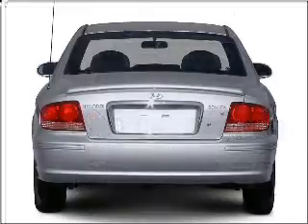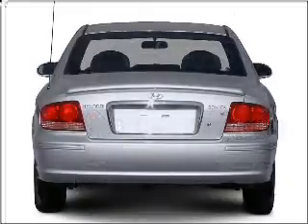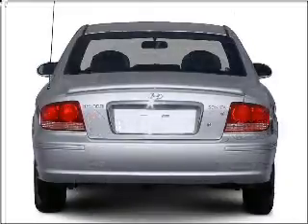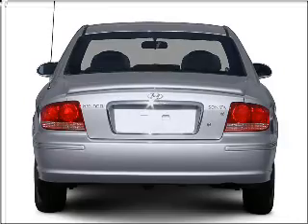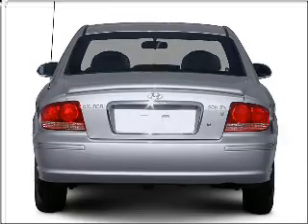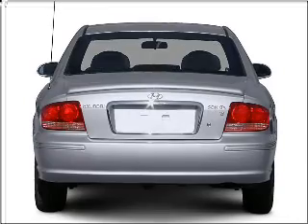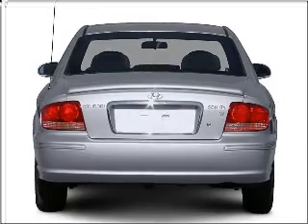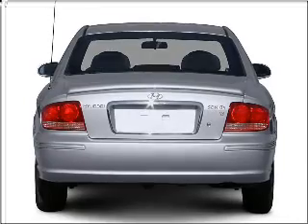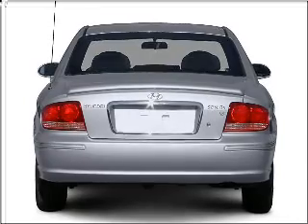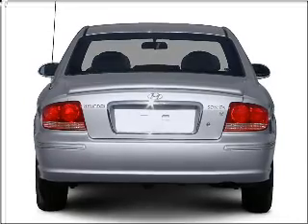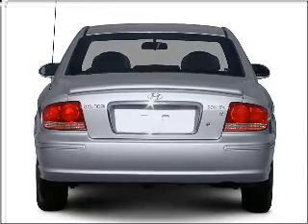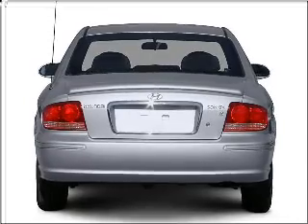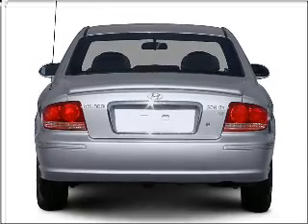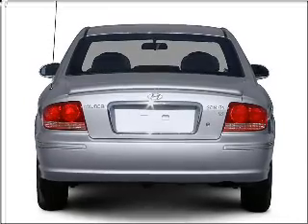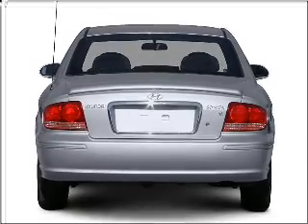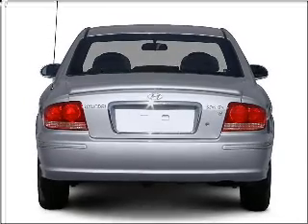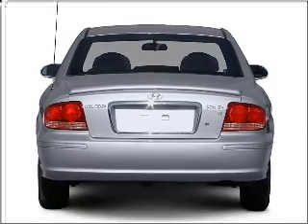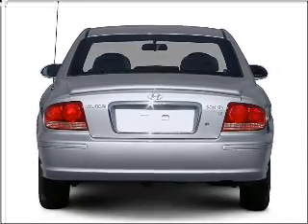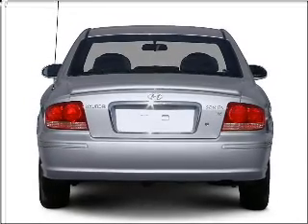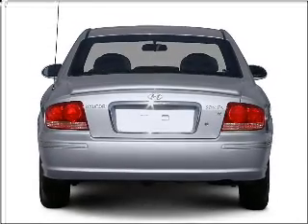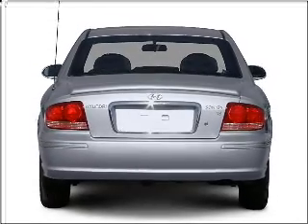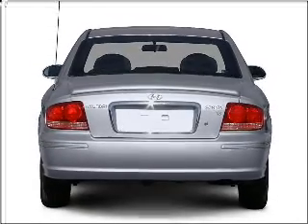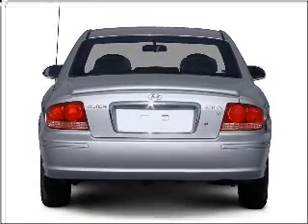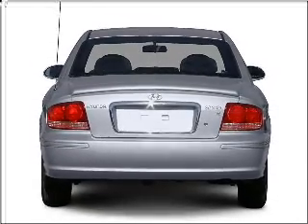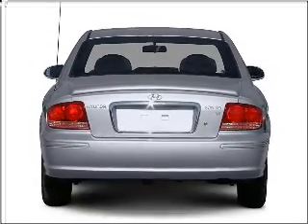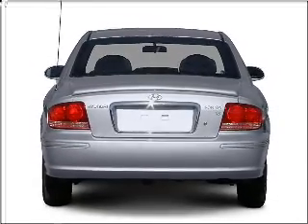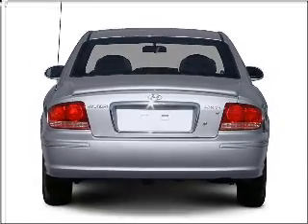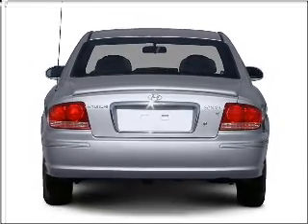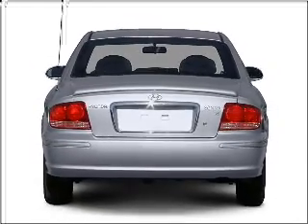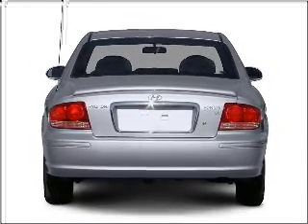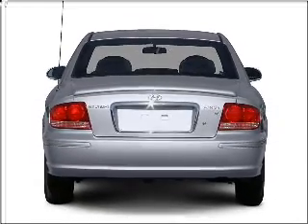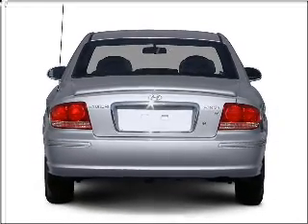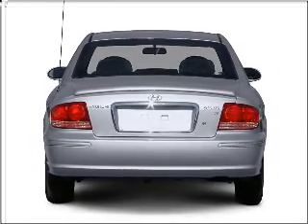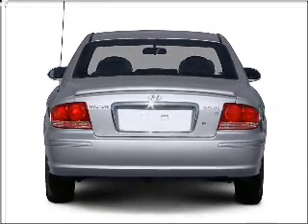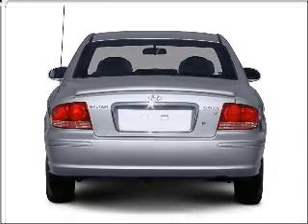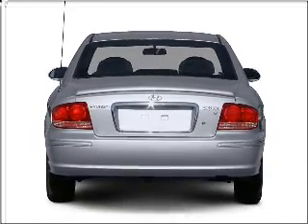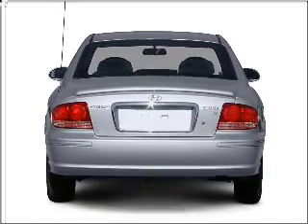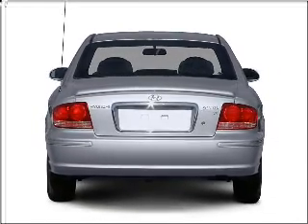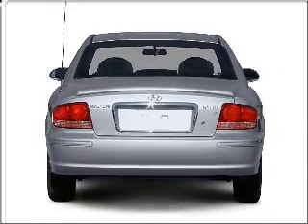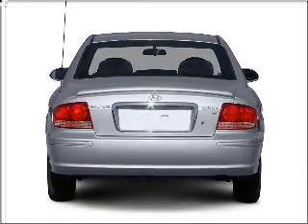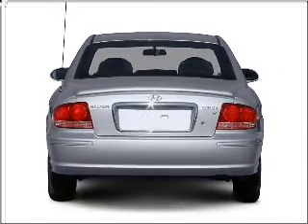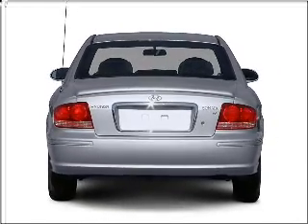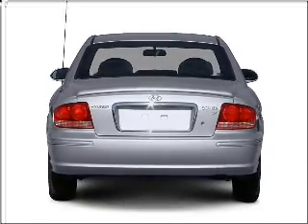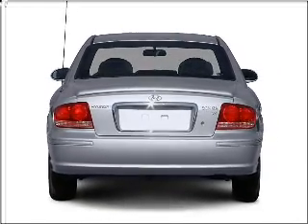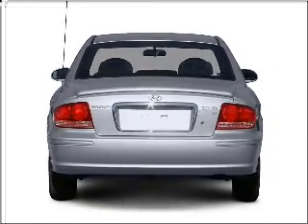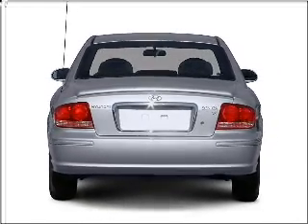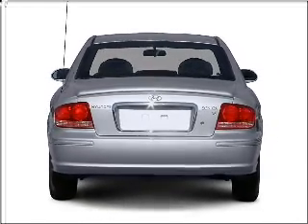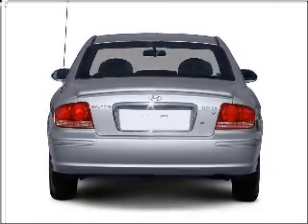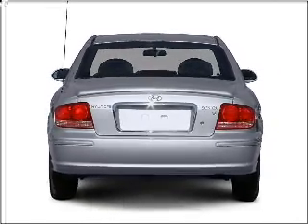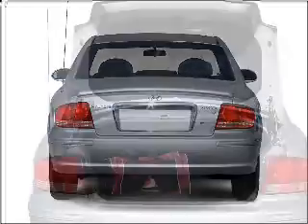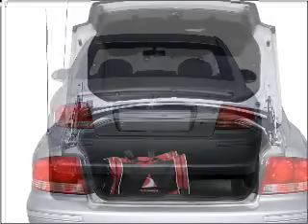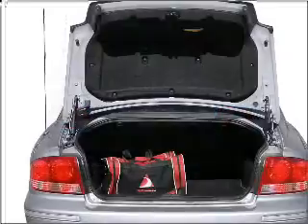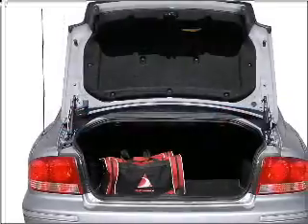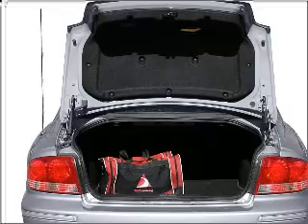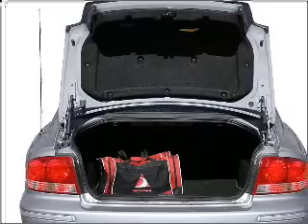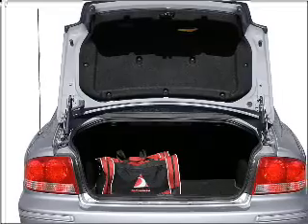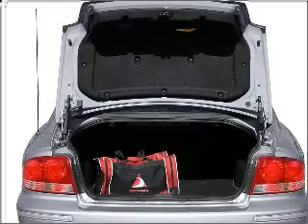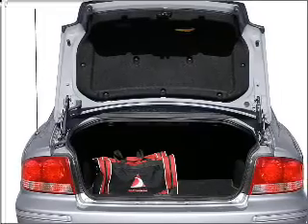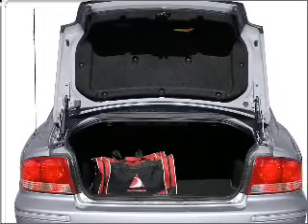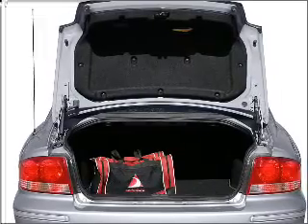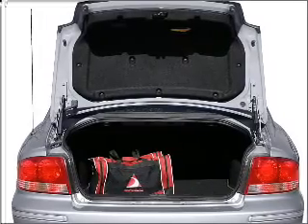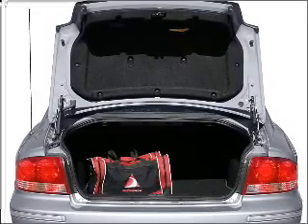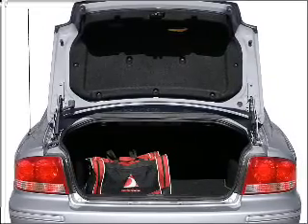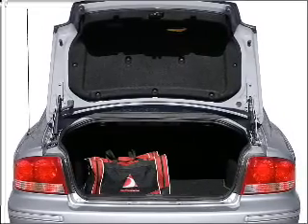With an efficient four-cylinder engine connected to a smooth shifting transmission, premium wheels give a more luxurious look.